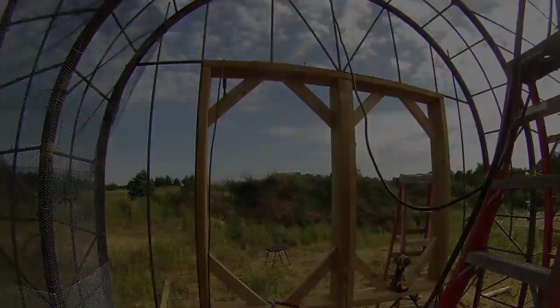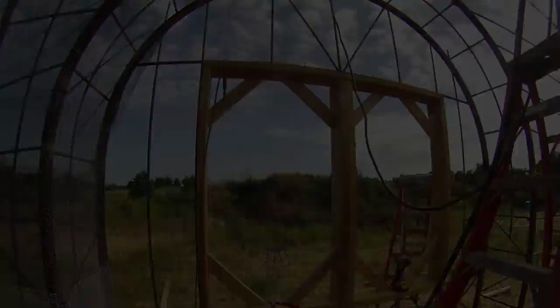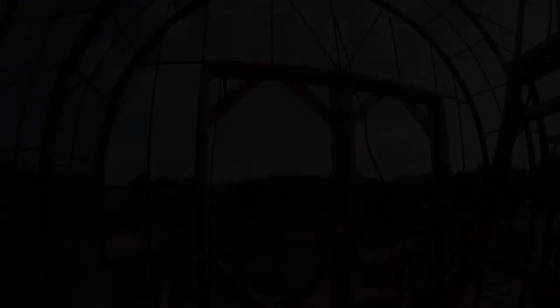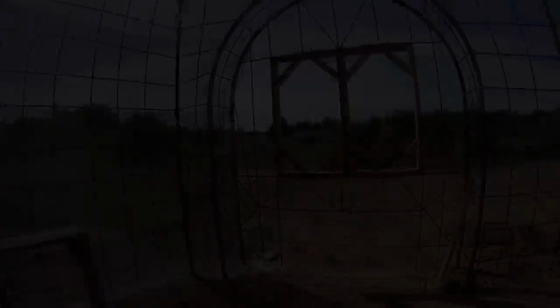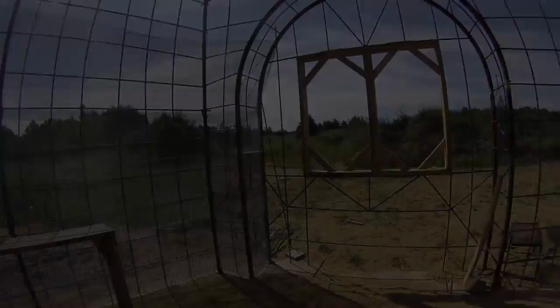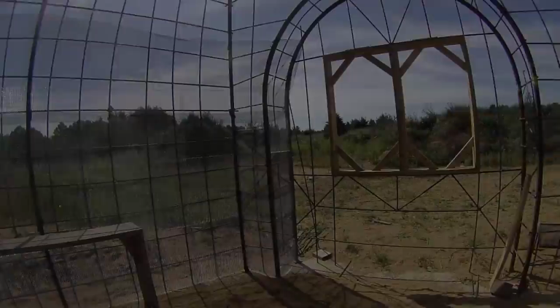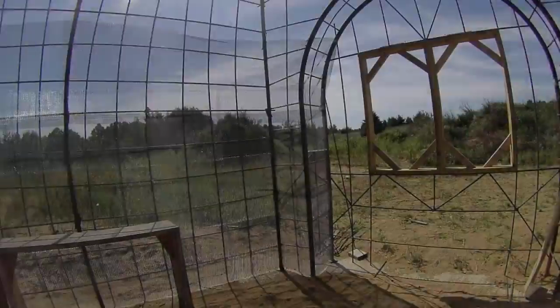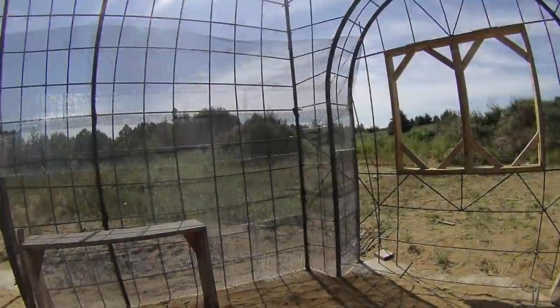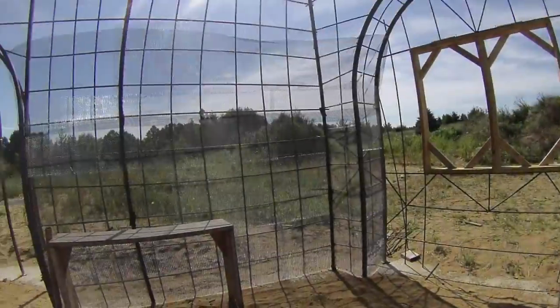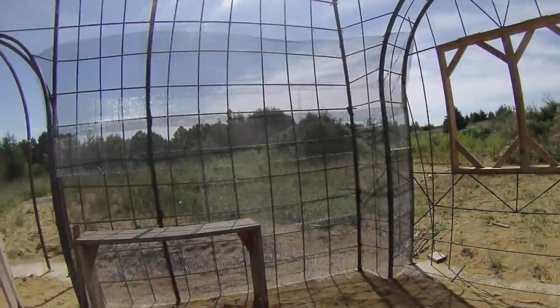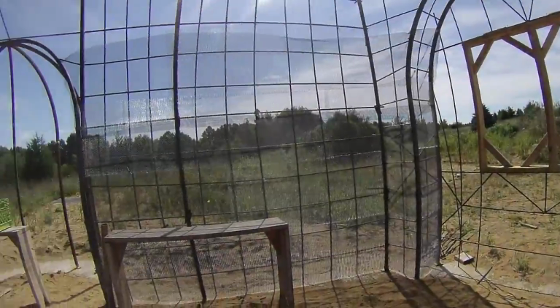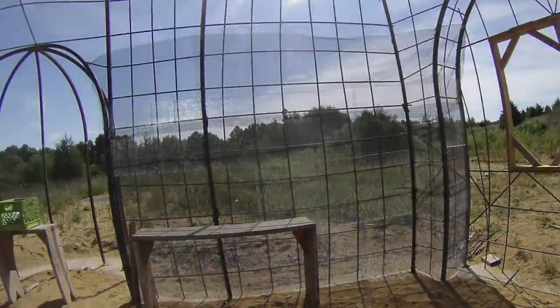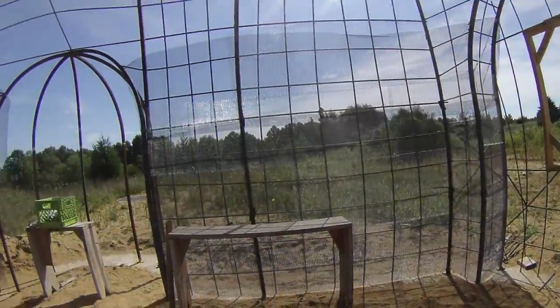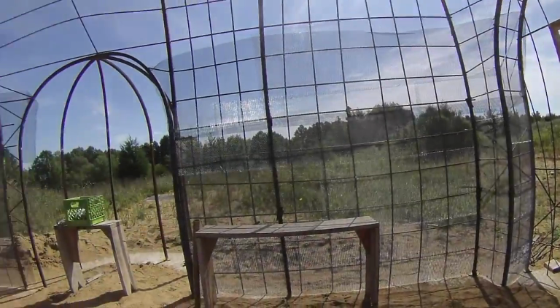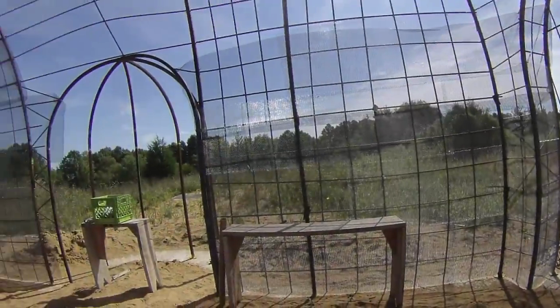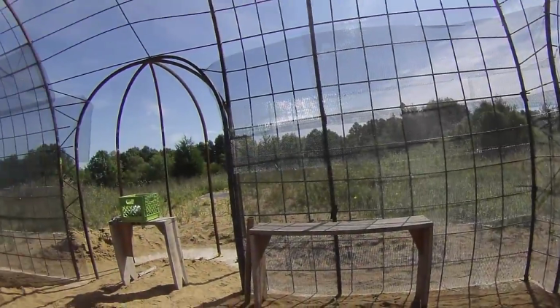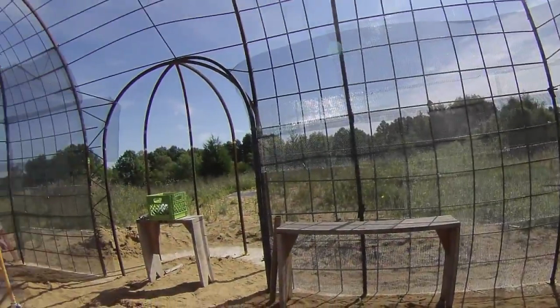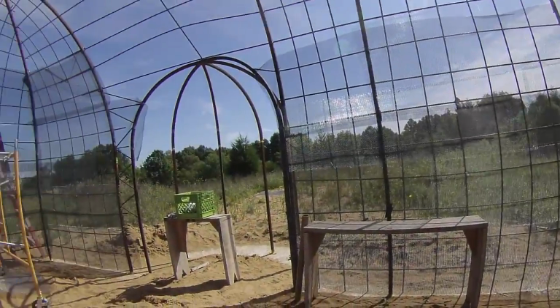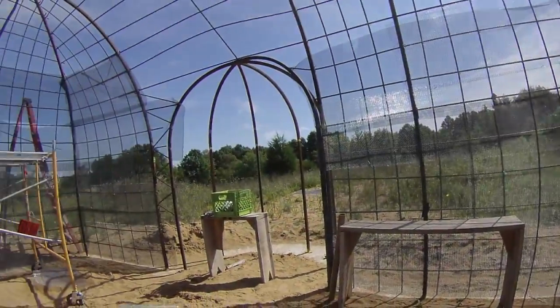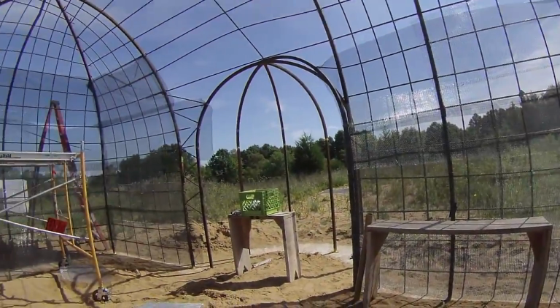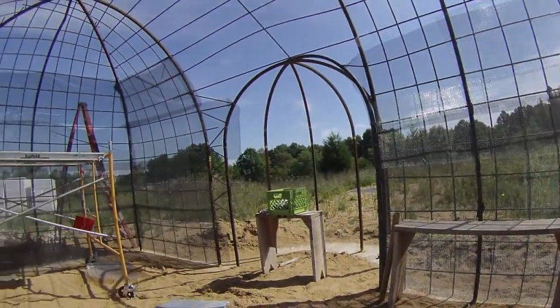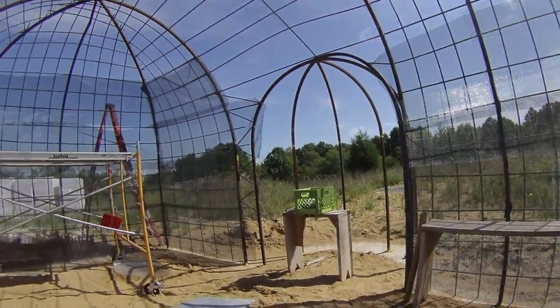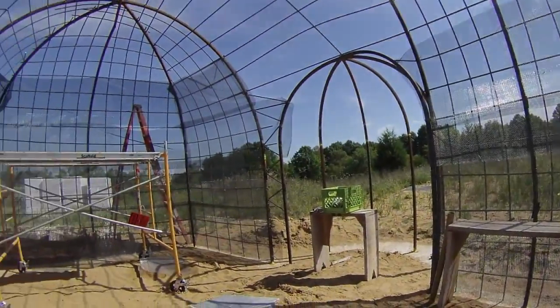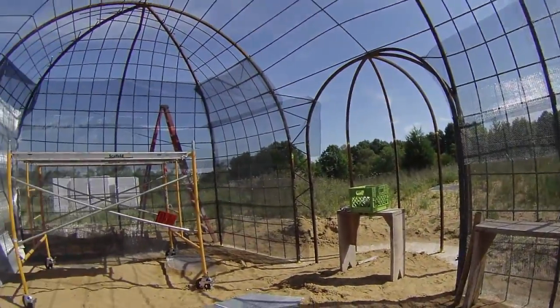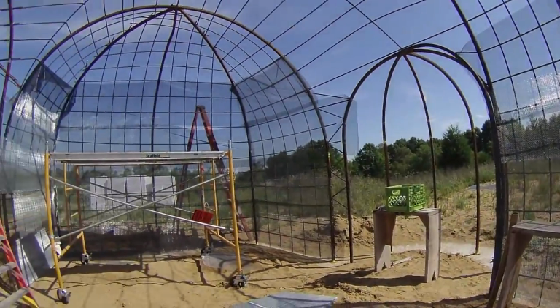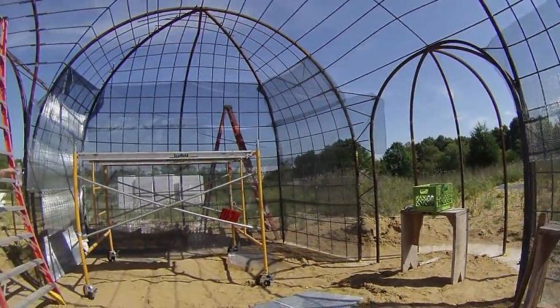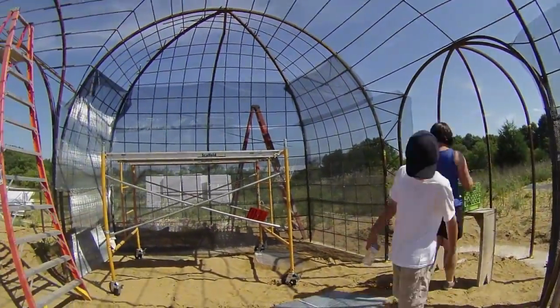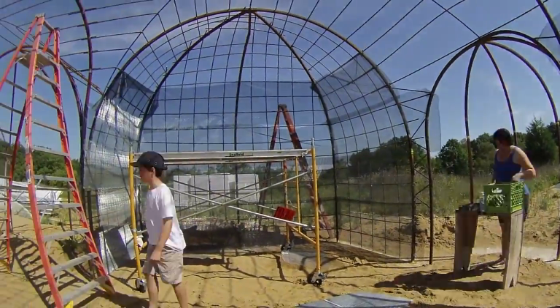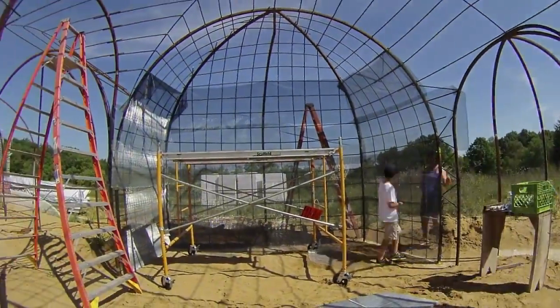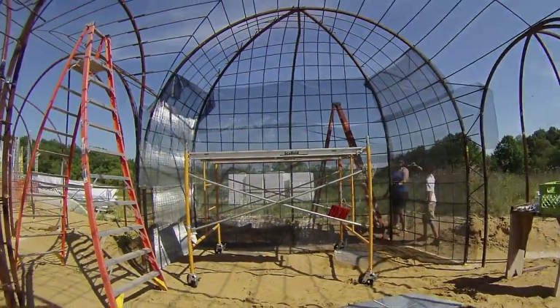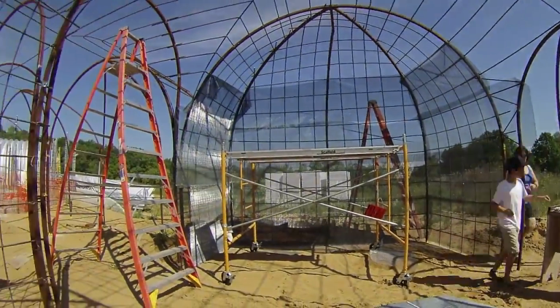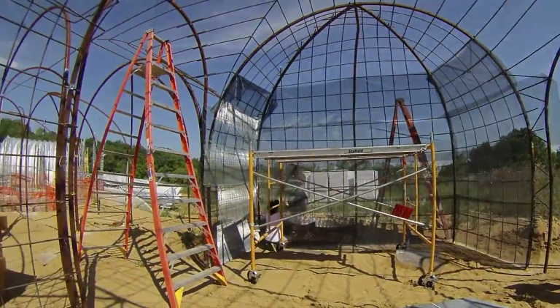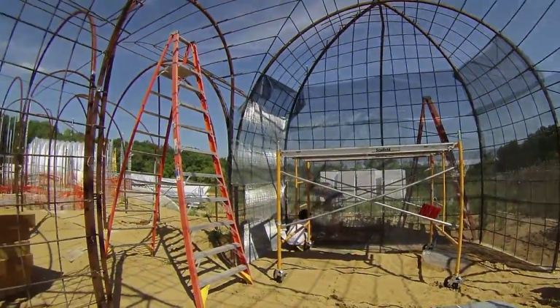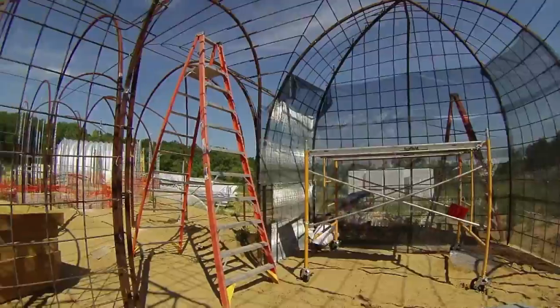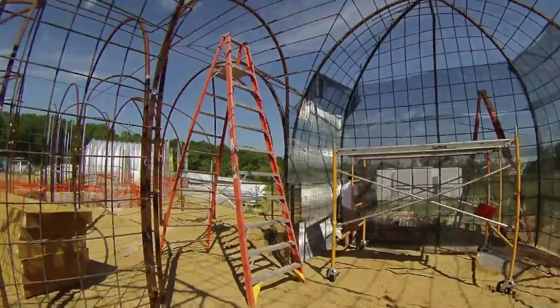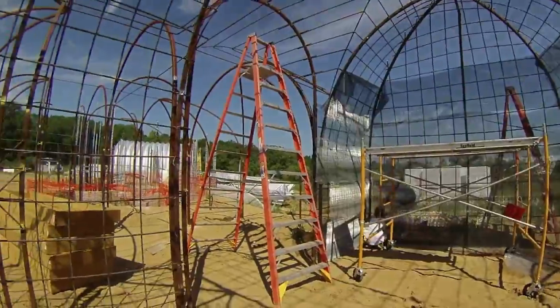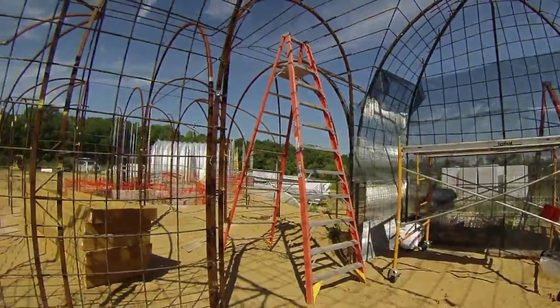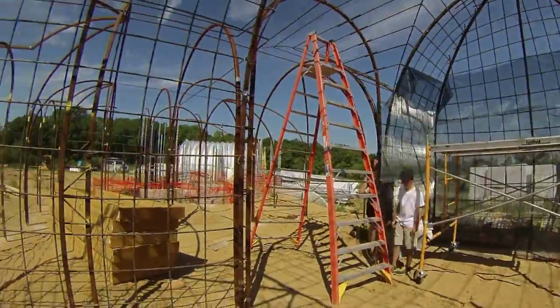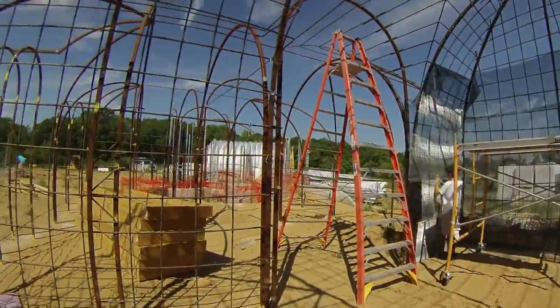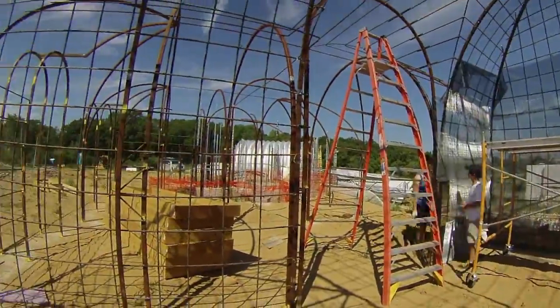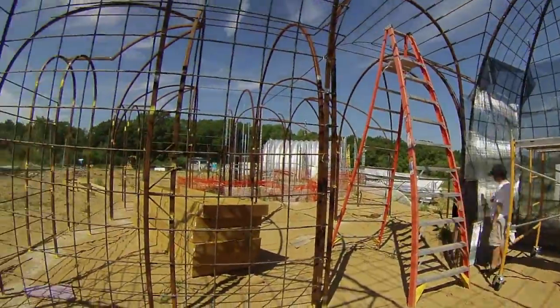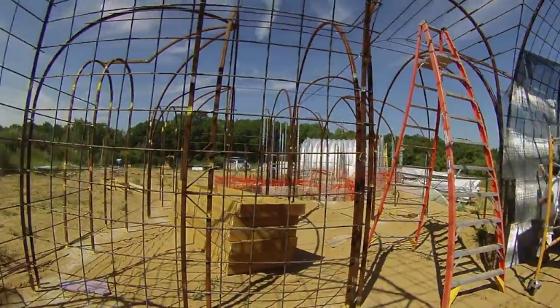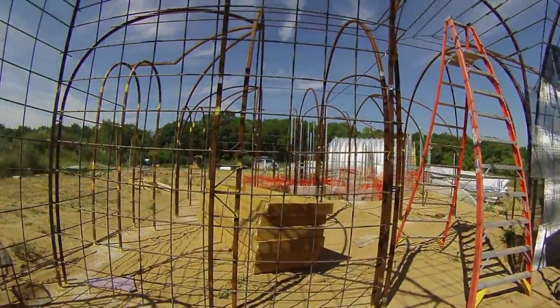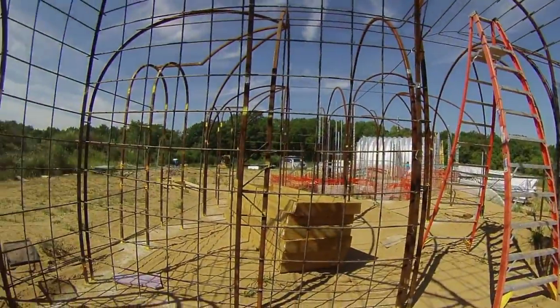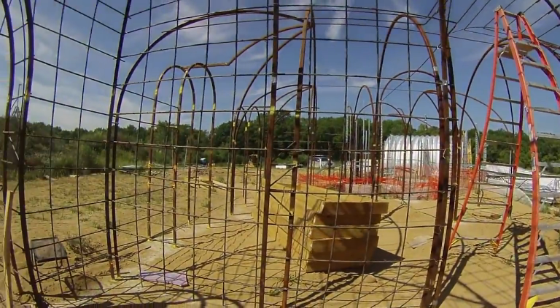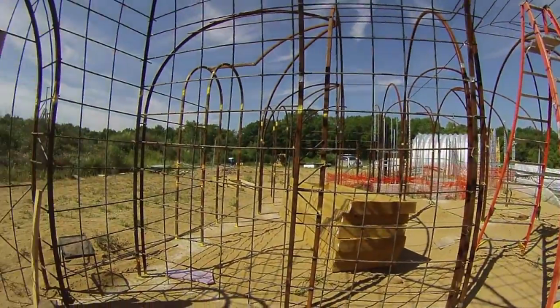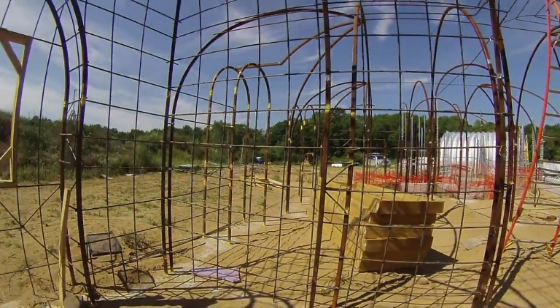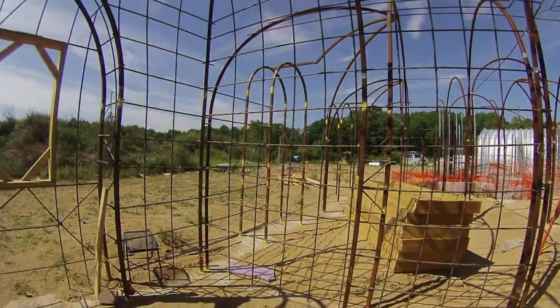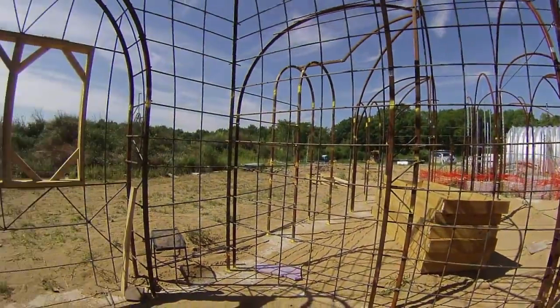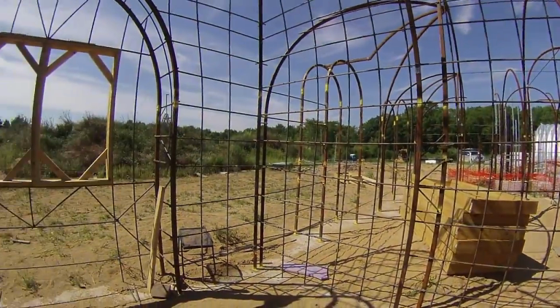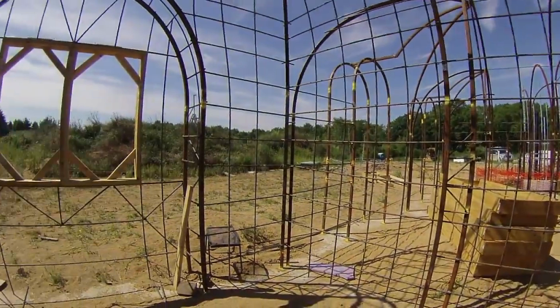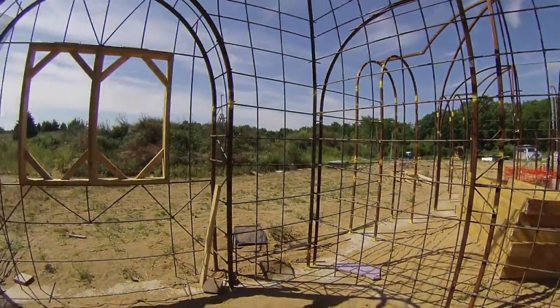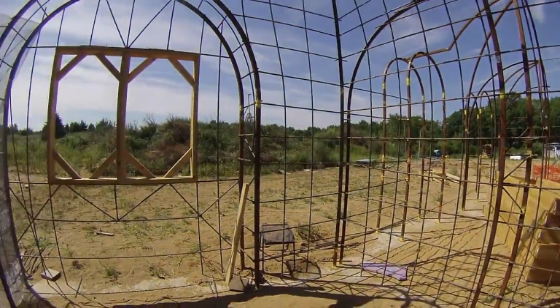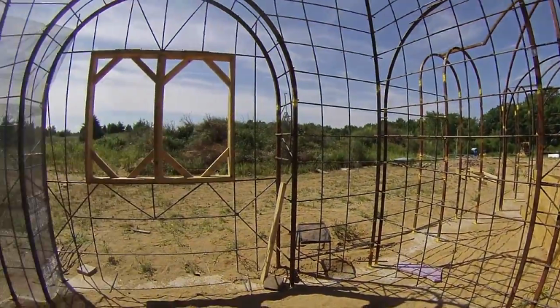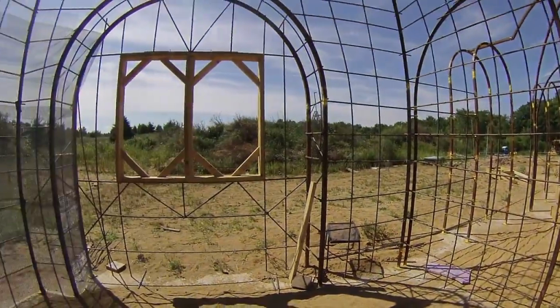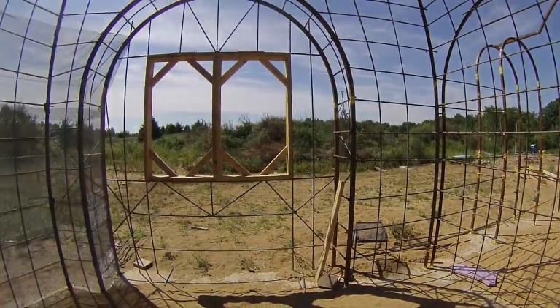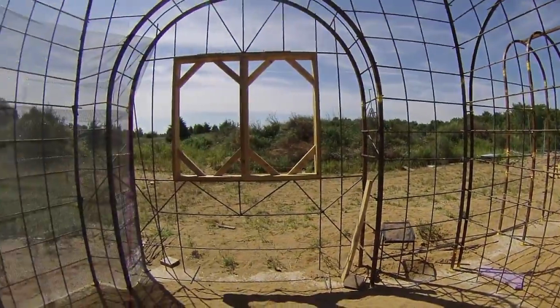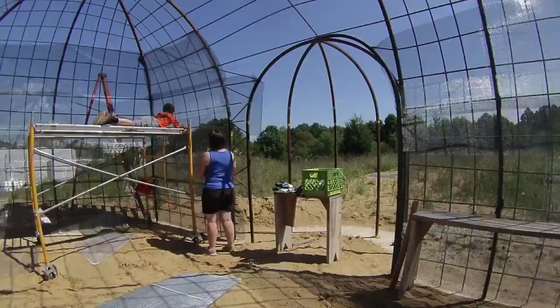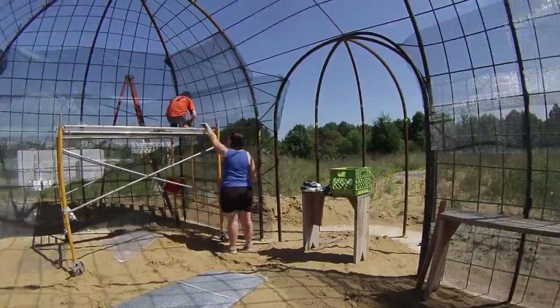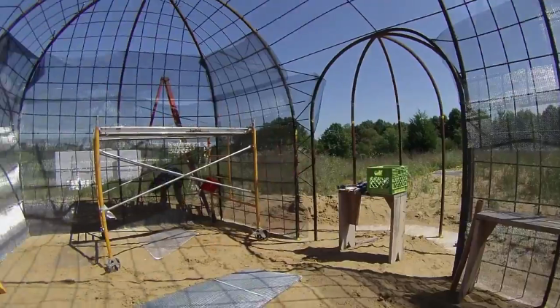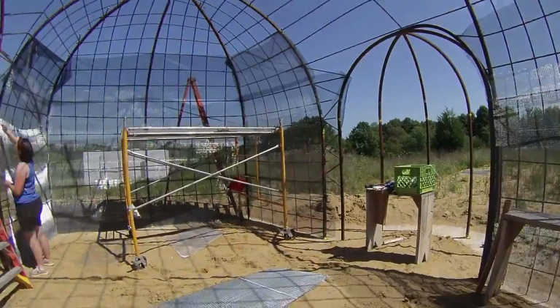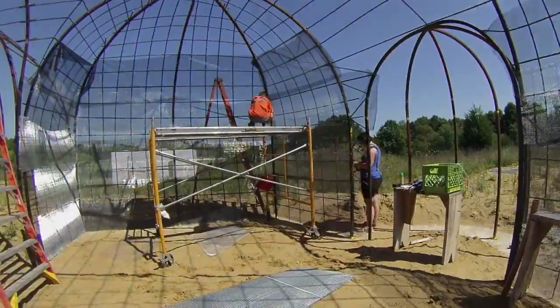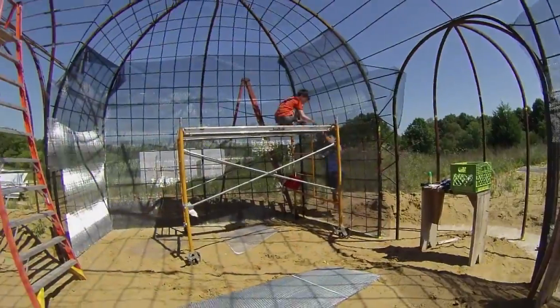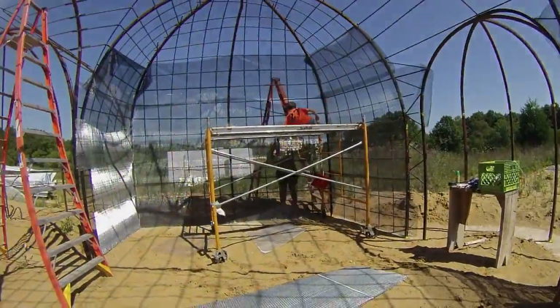The next day we got playing with that rotating mount again. Sherry put wire ties at every intersection to resist the load of the shotcrete.